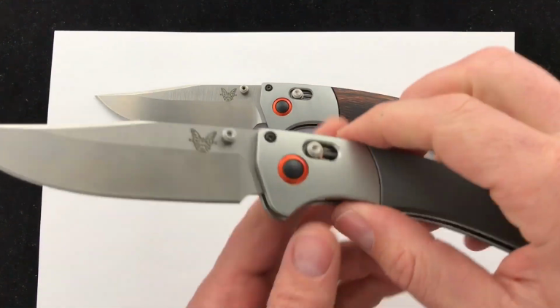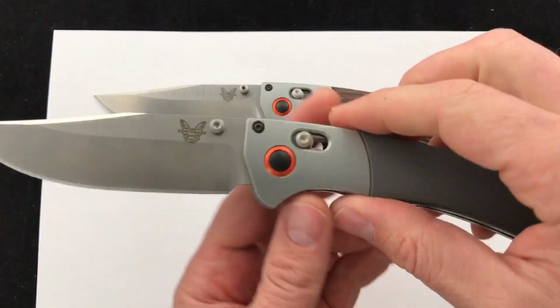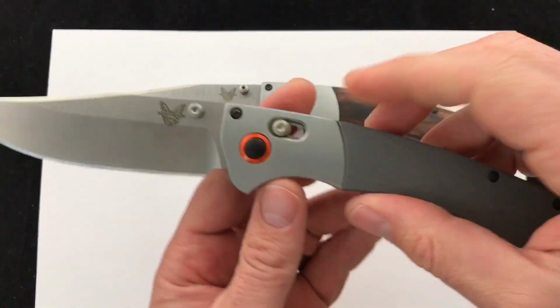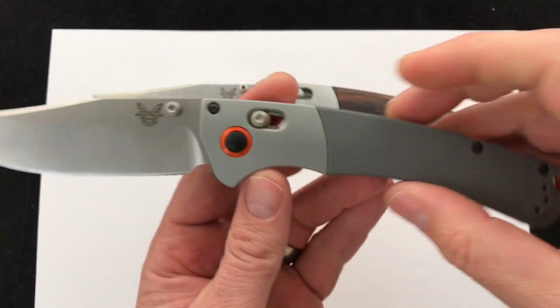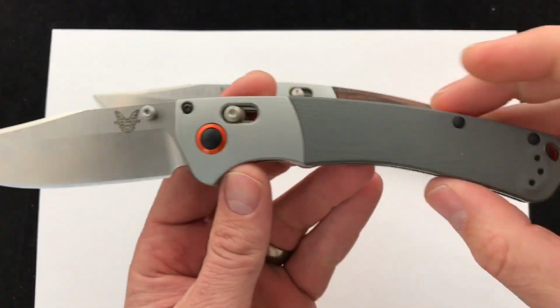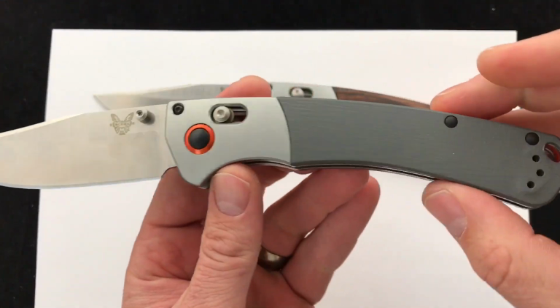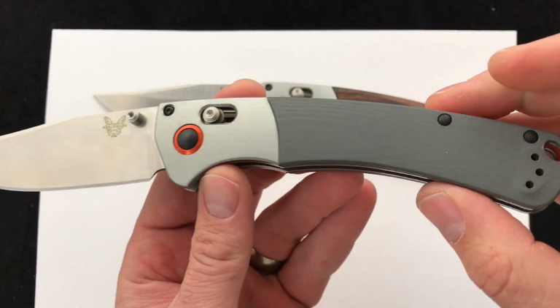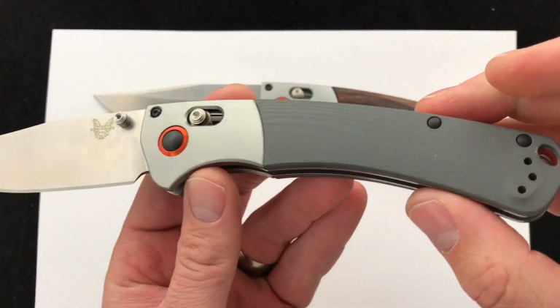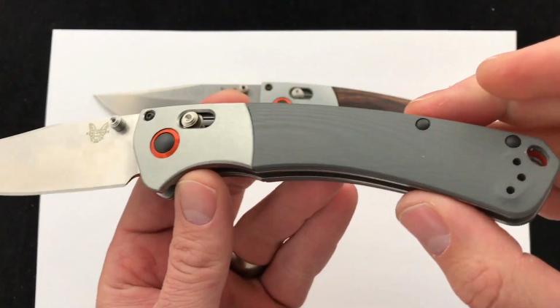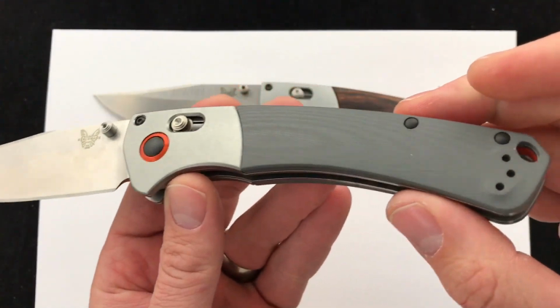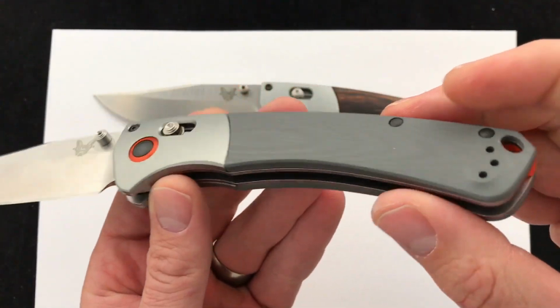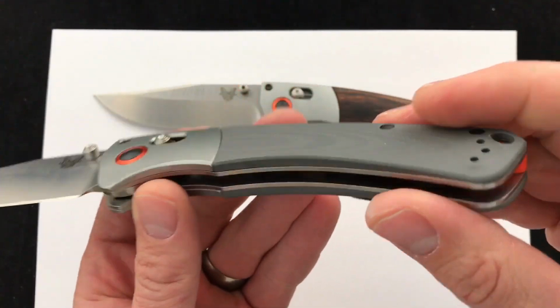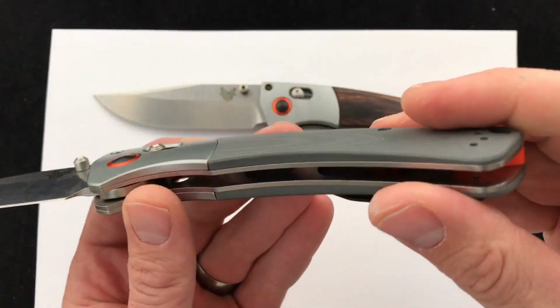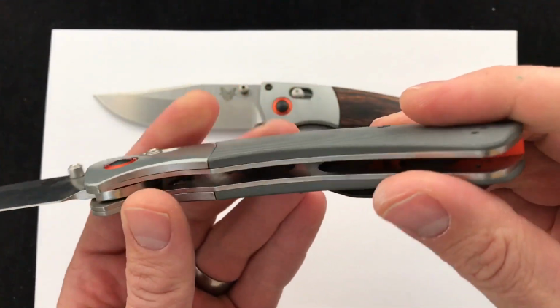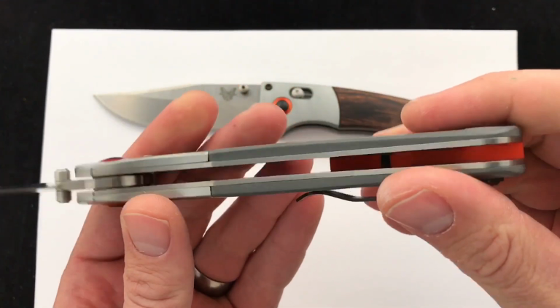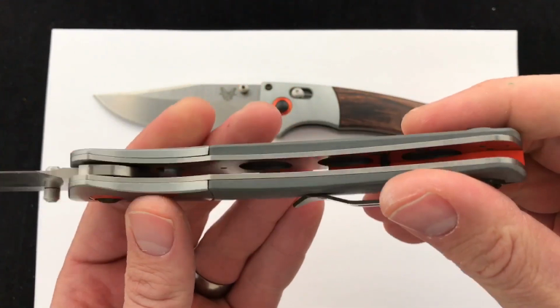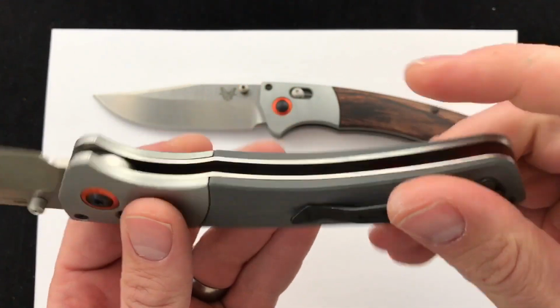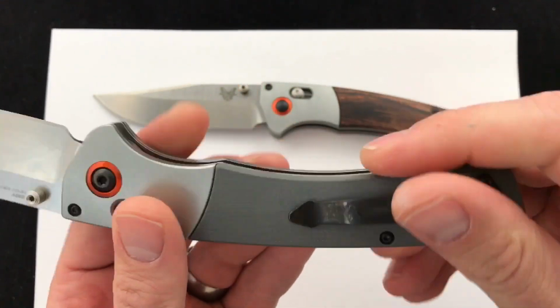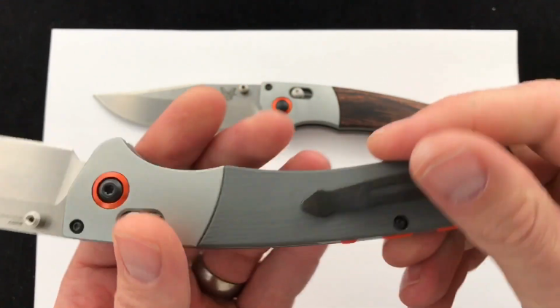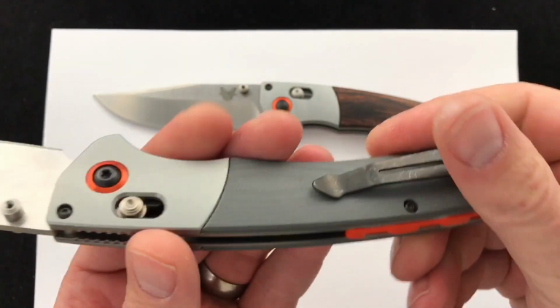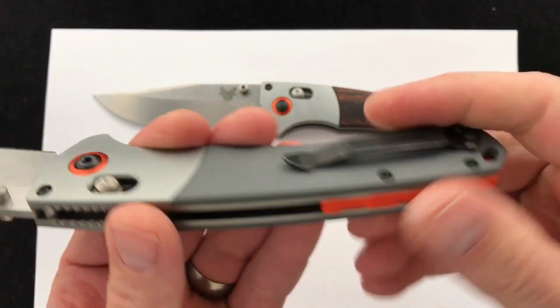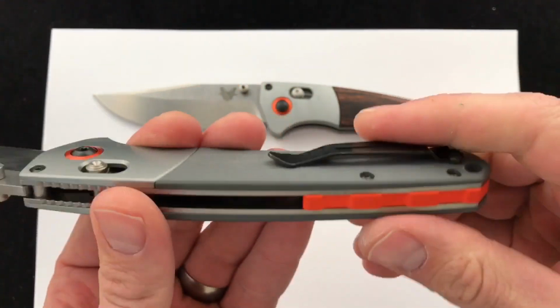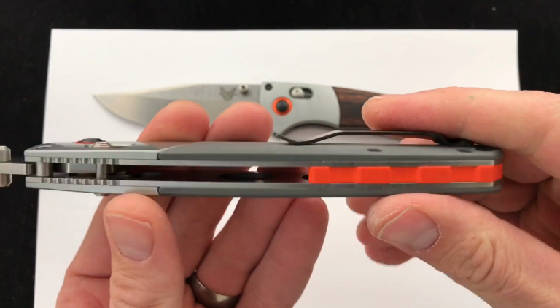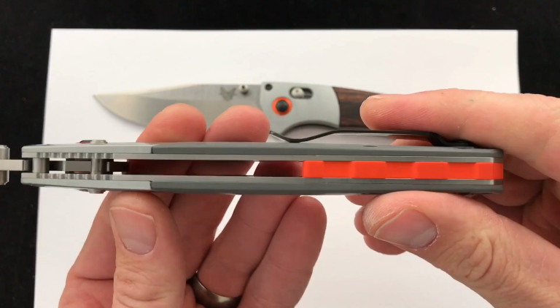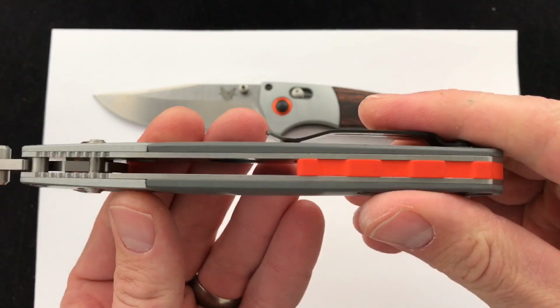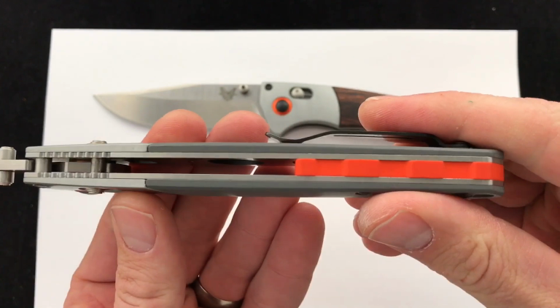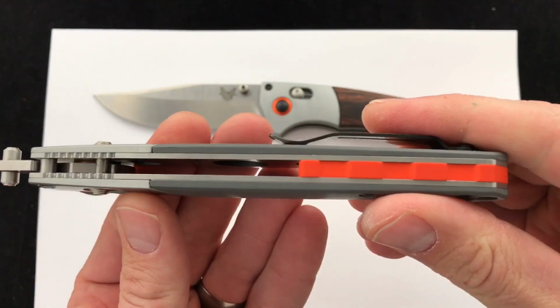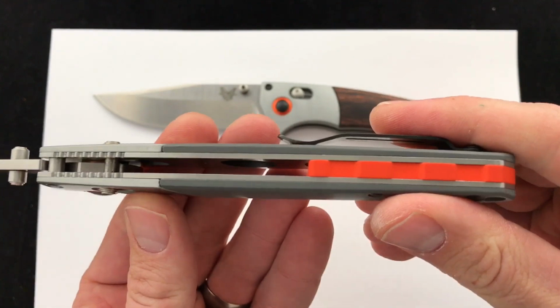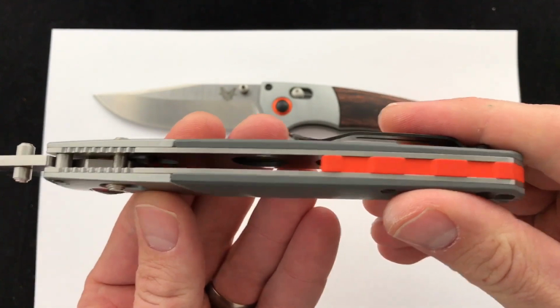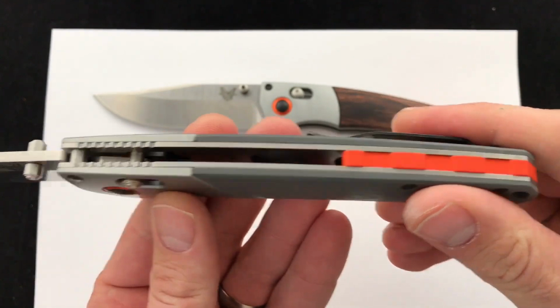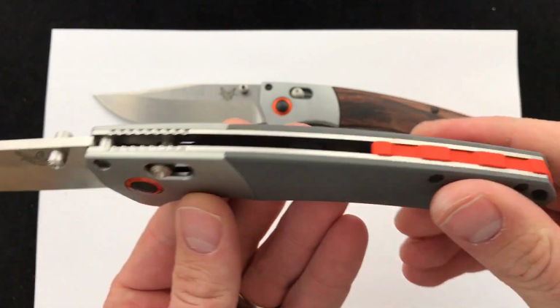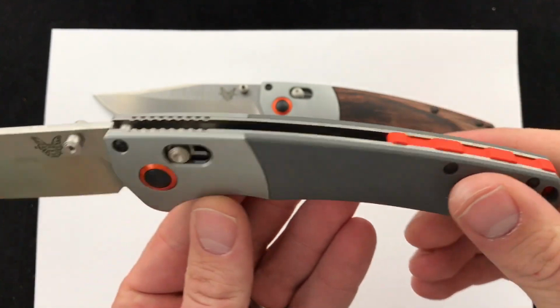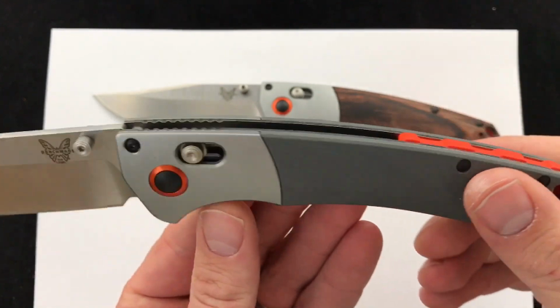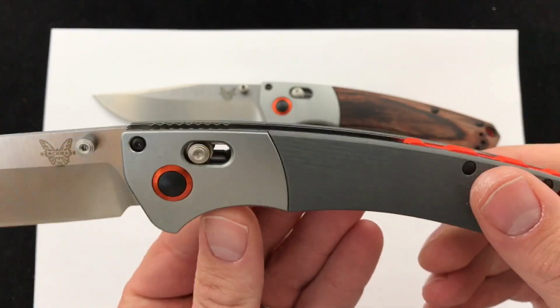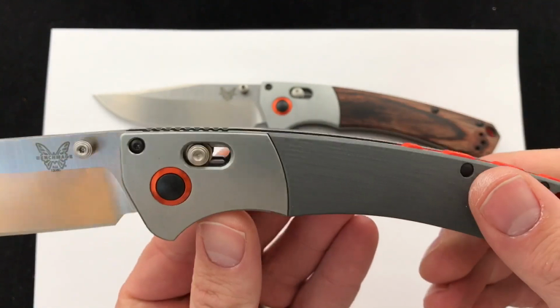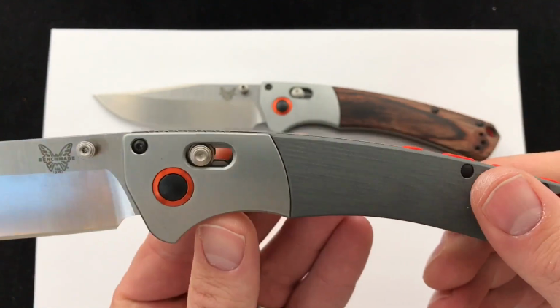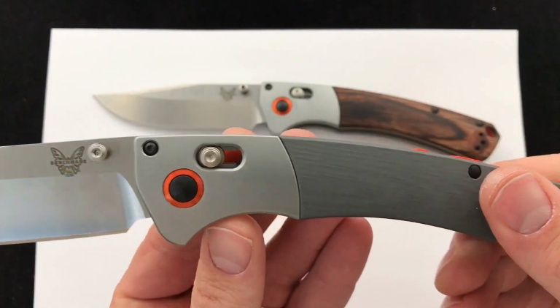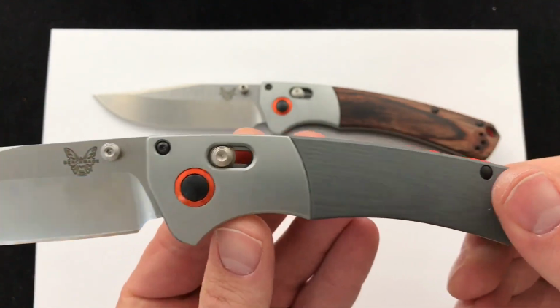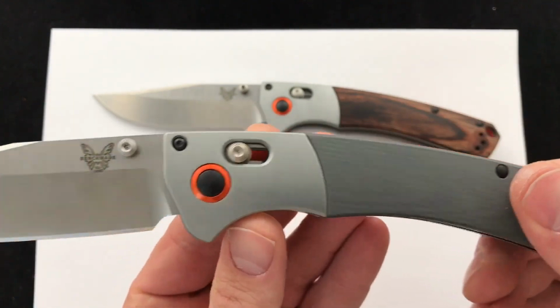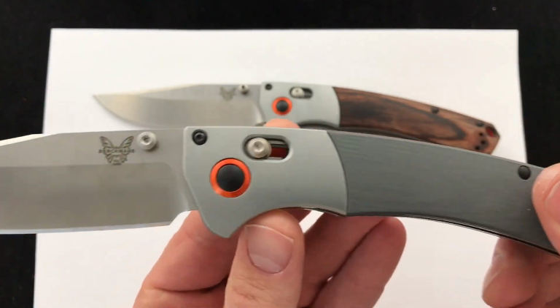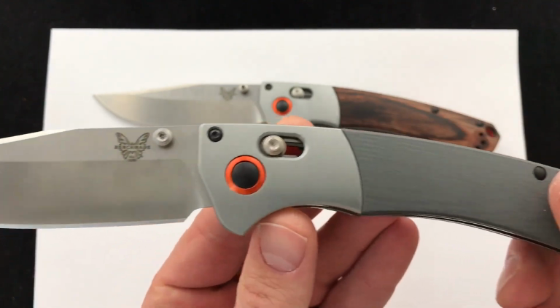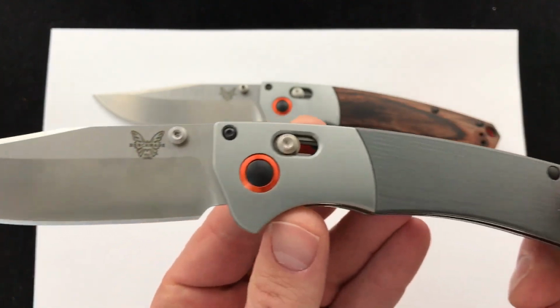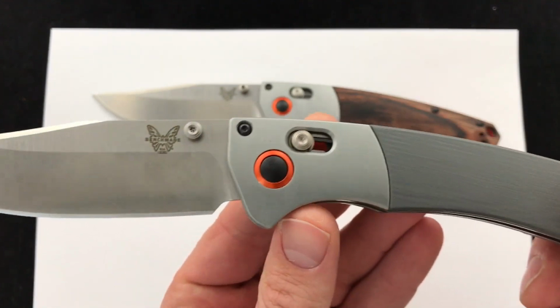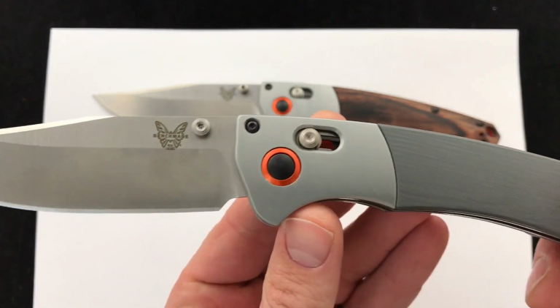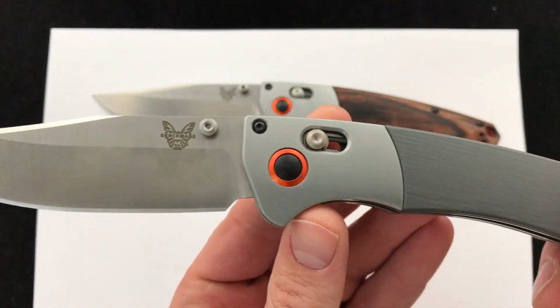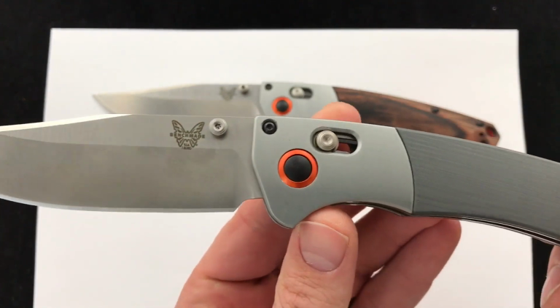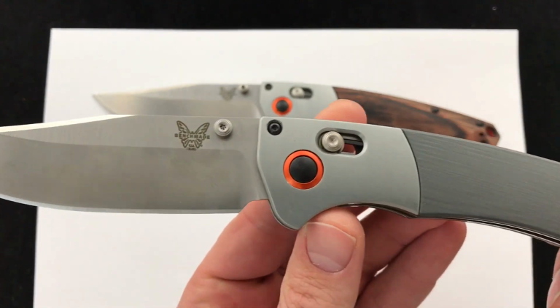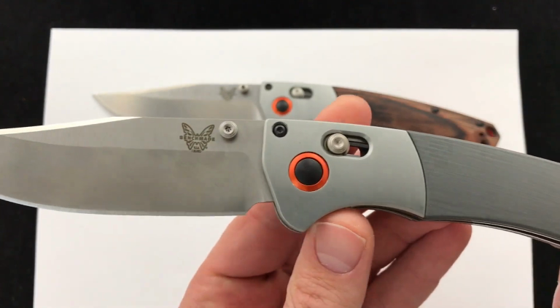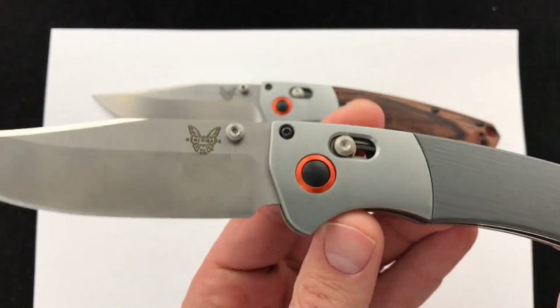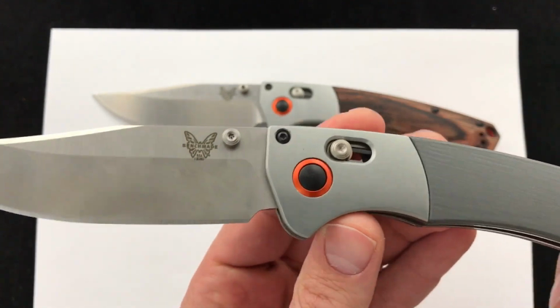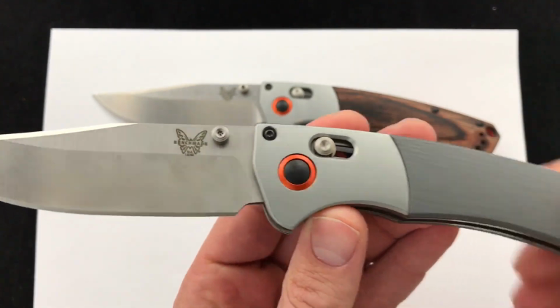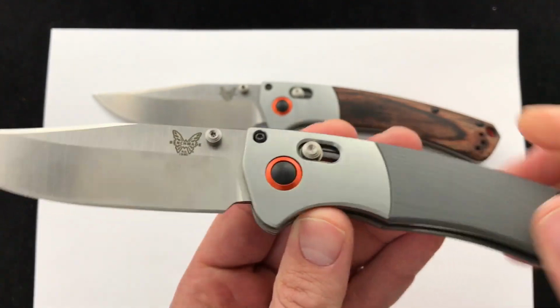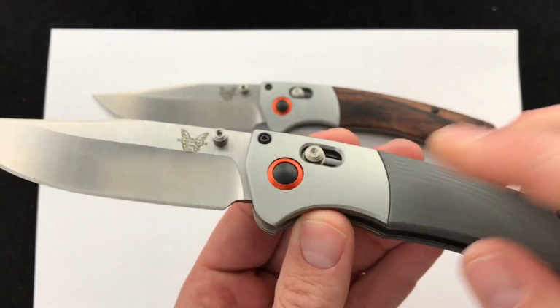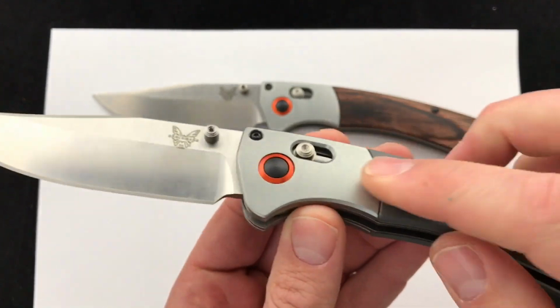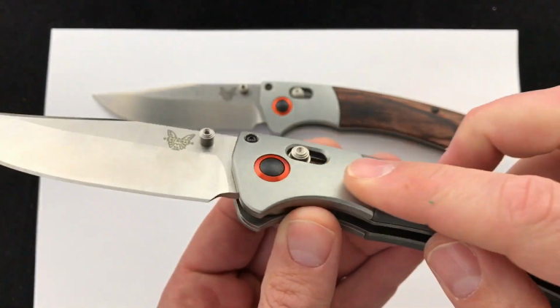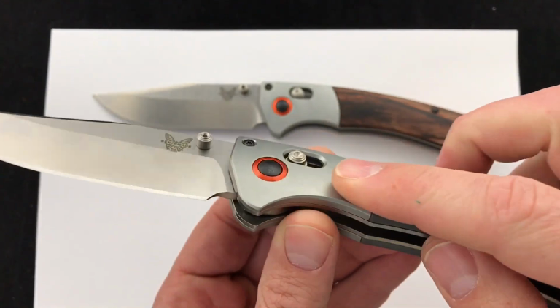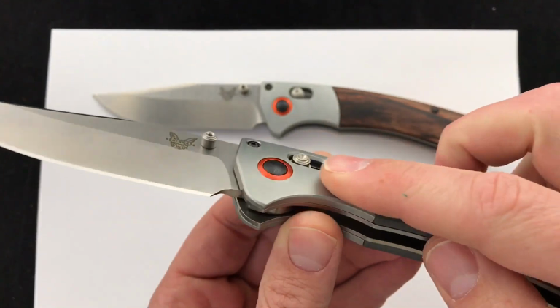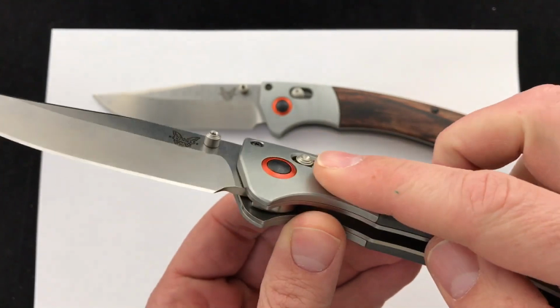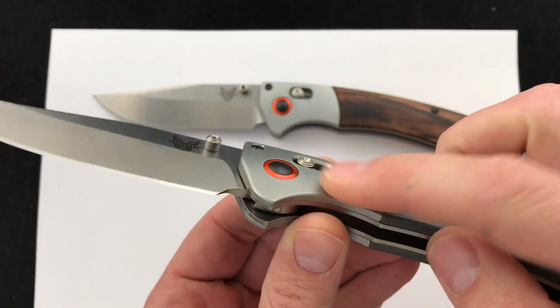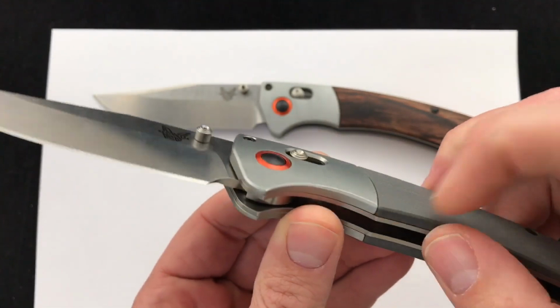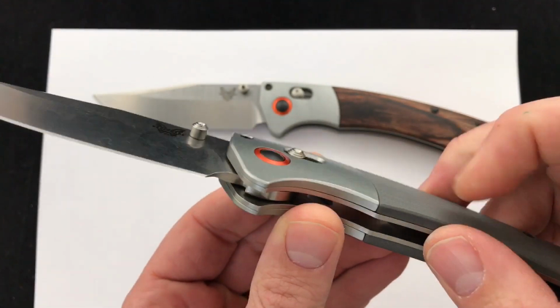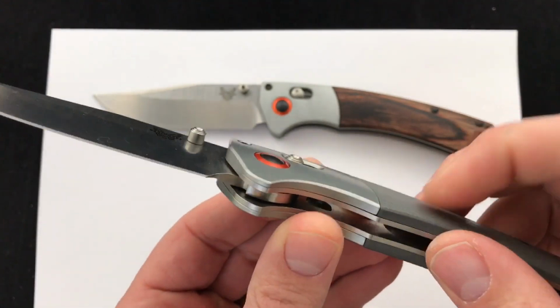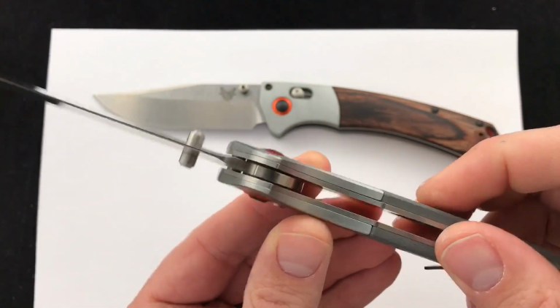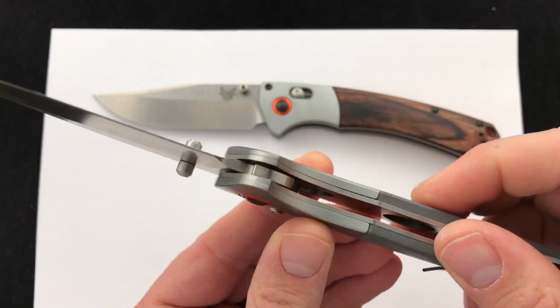And here is the G10 version — same orange backspacer and bolster.